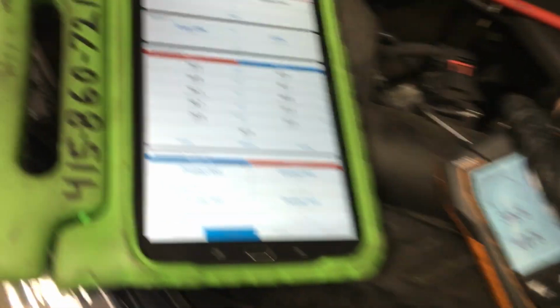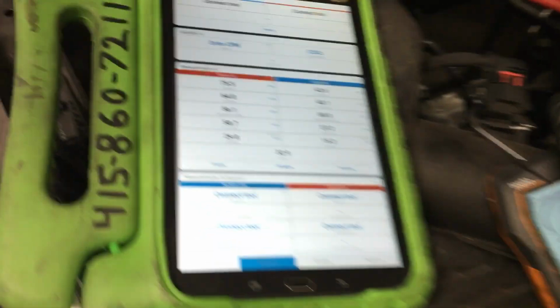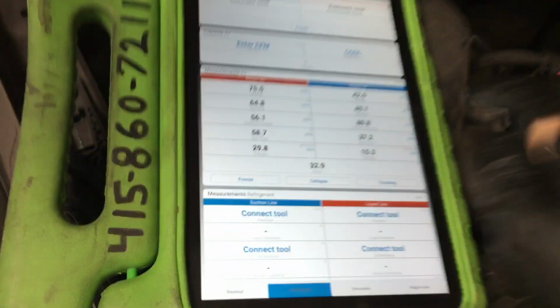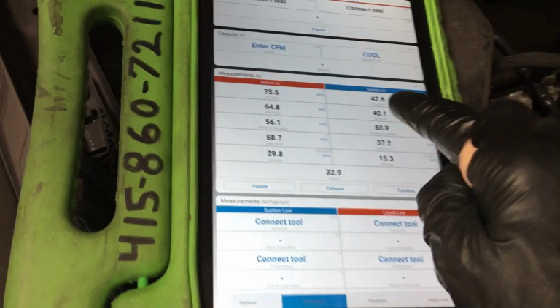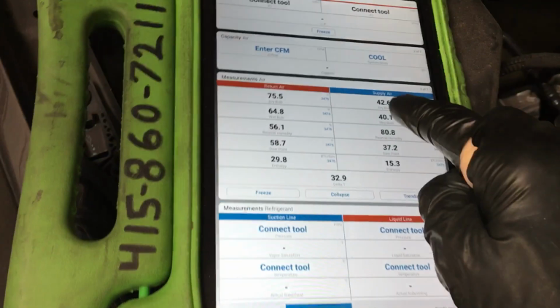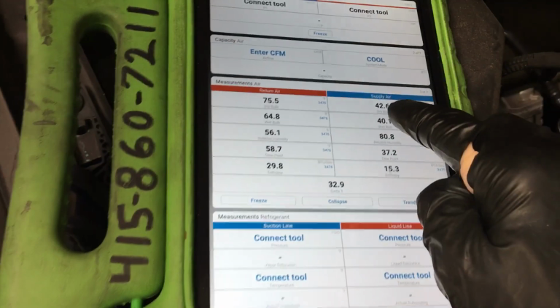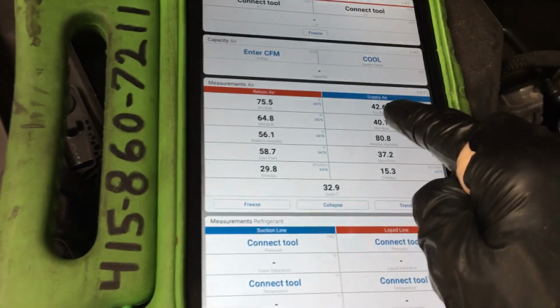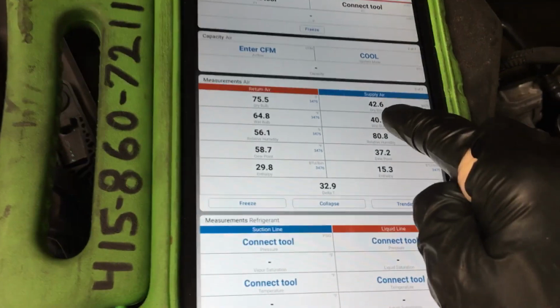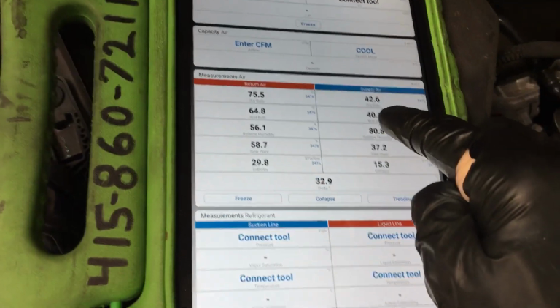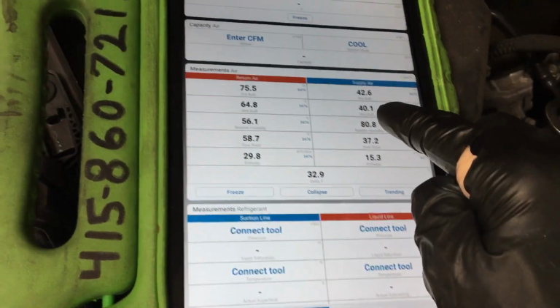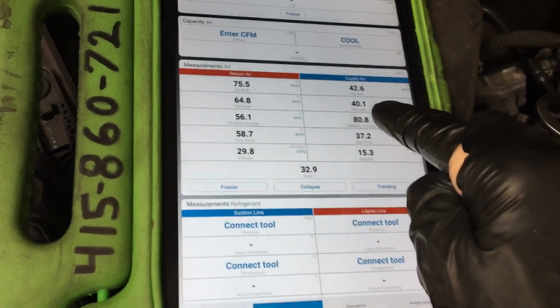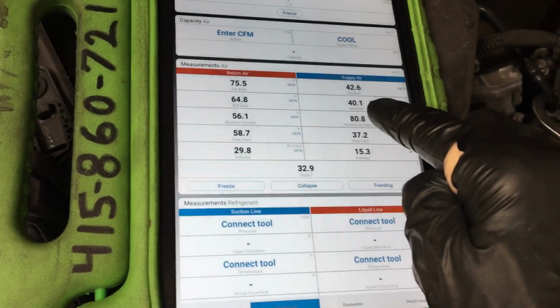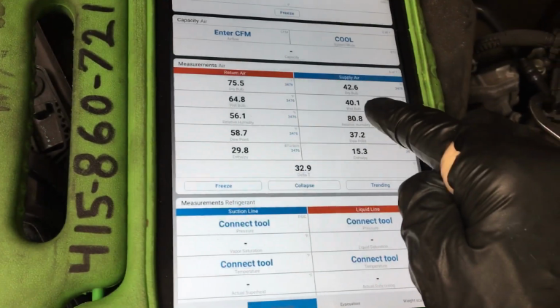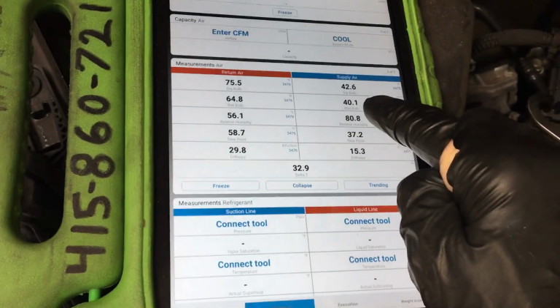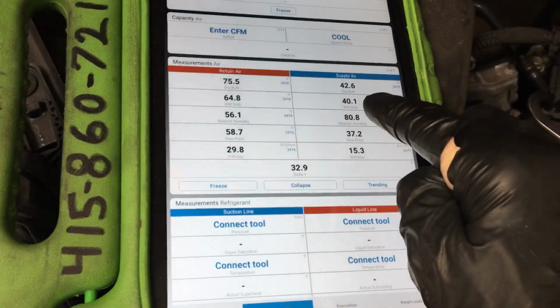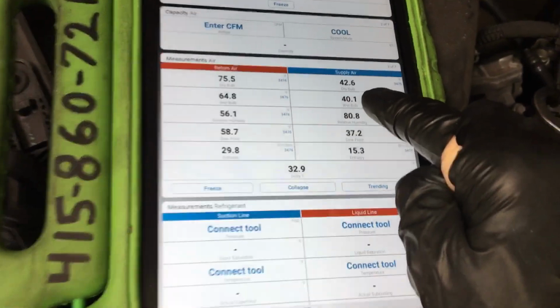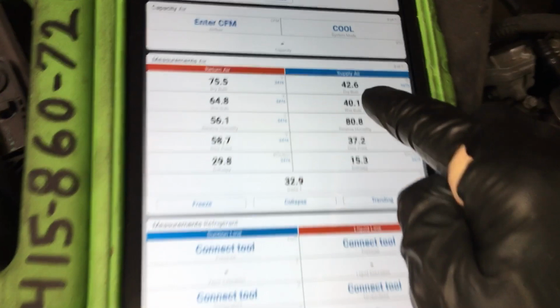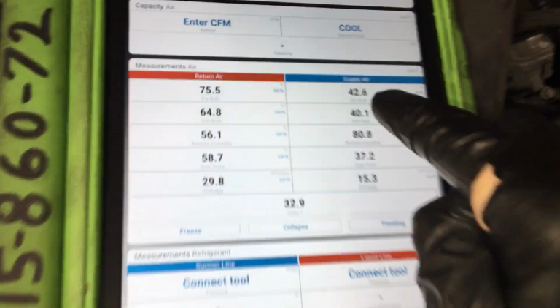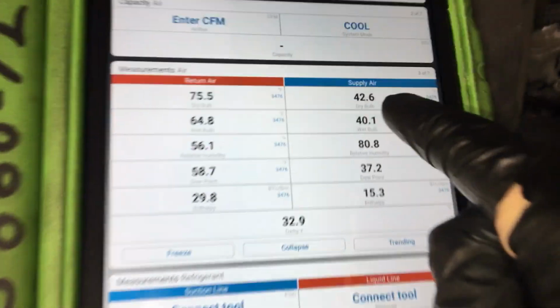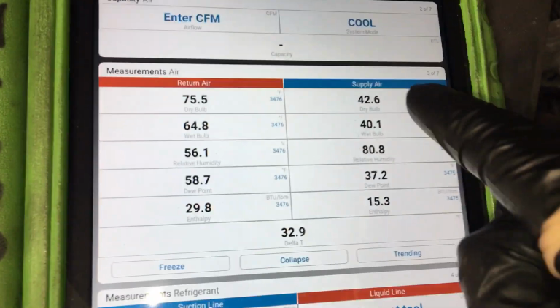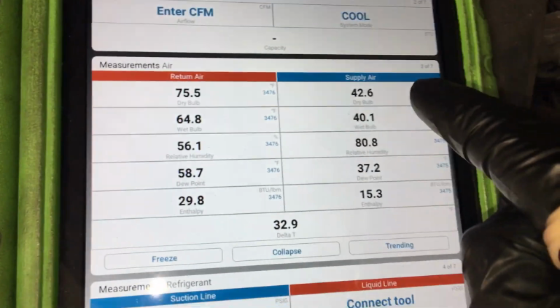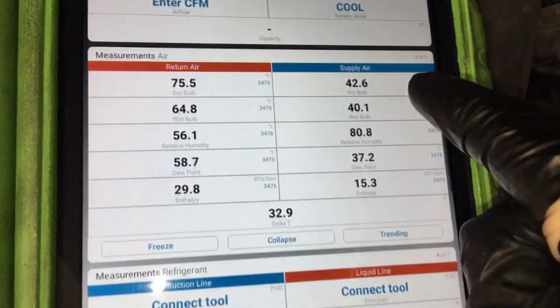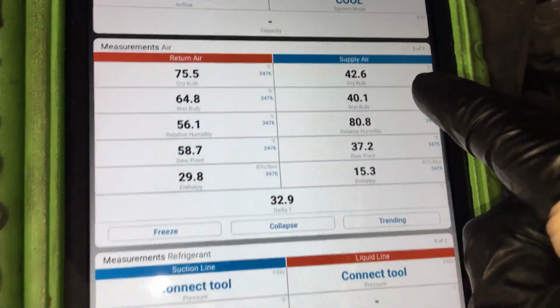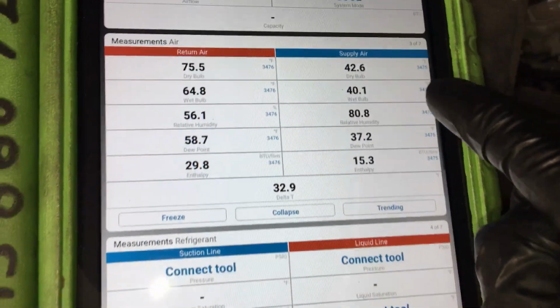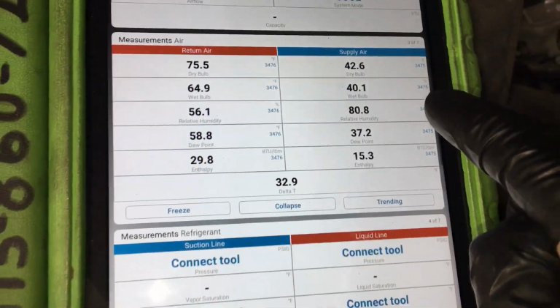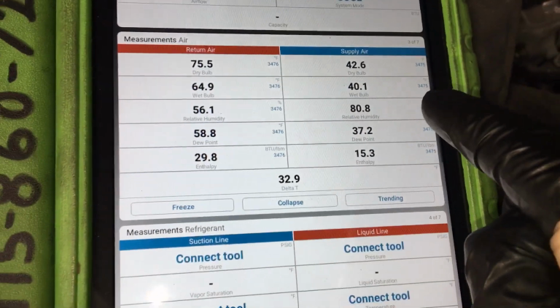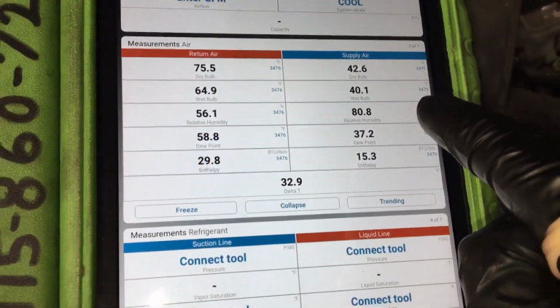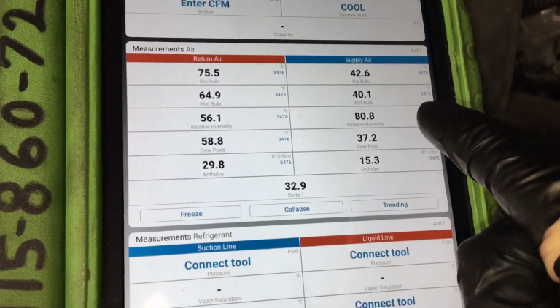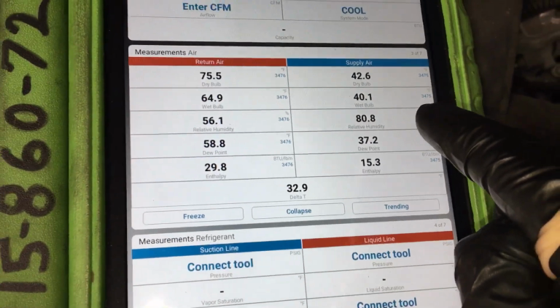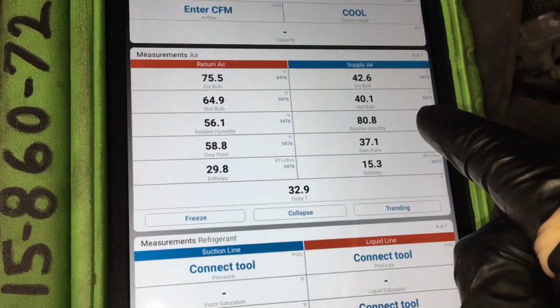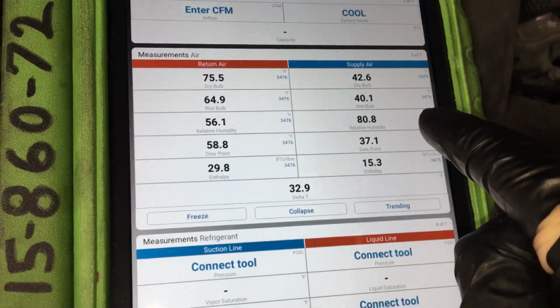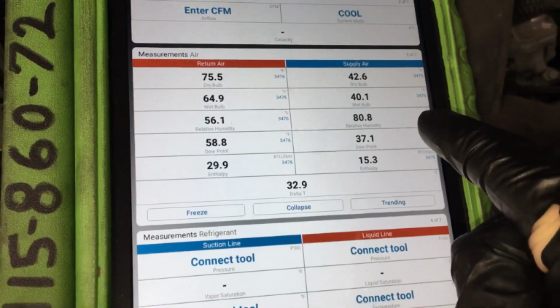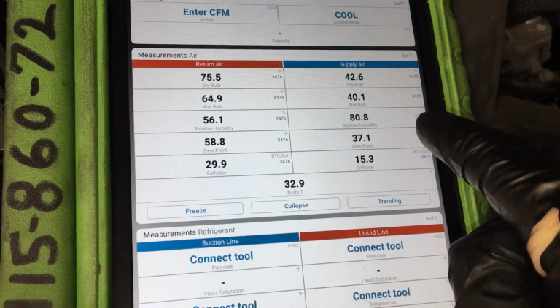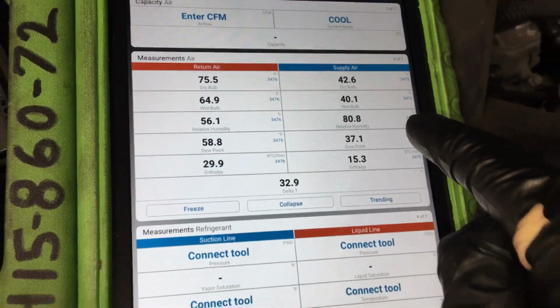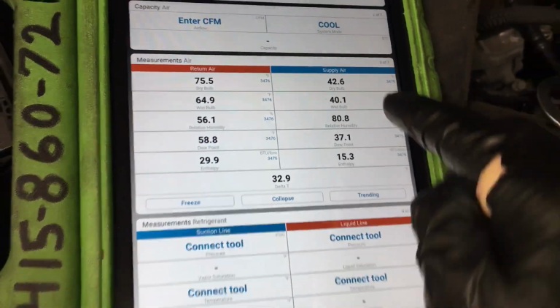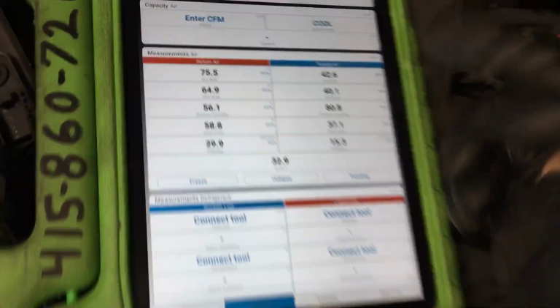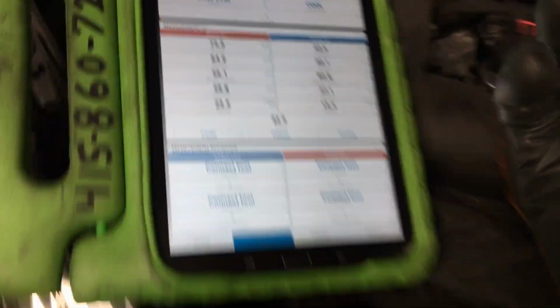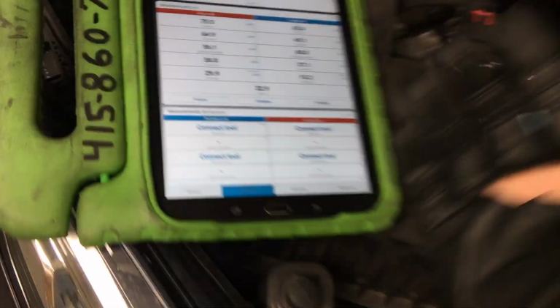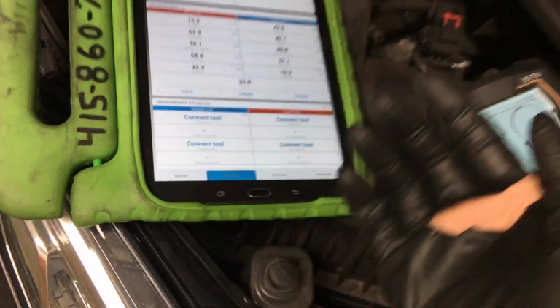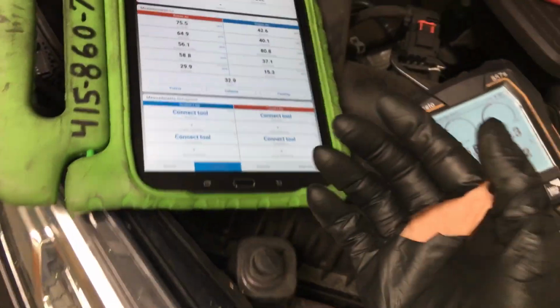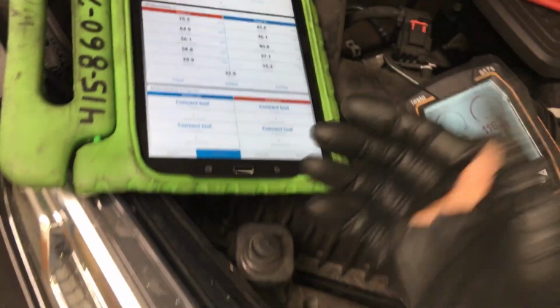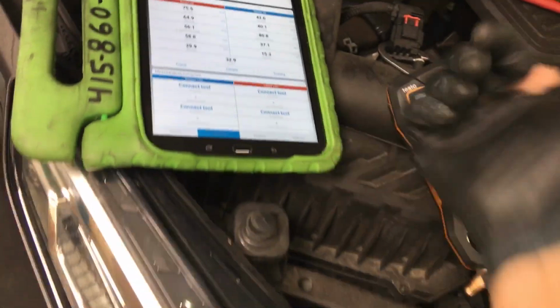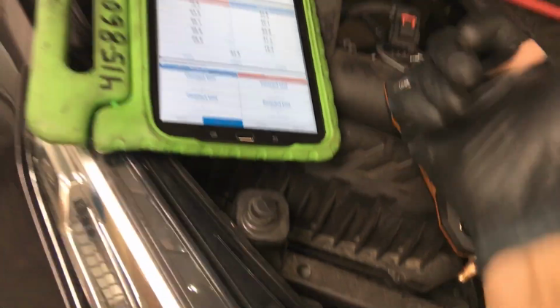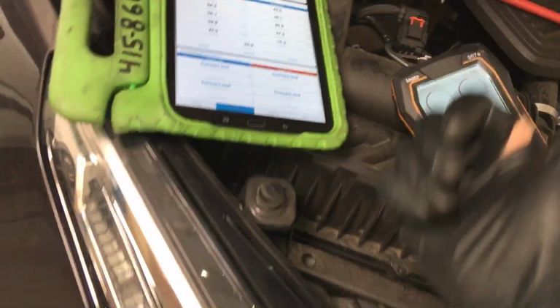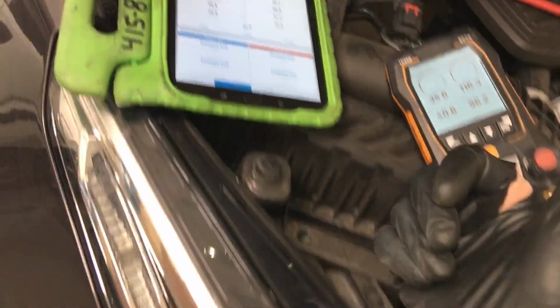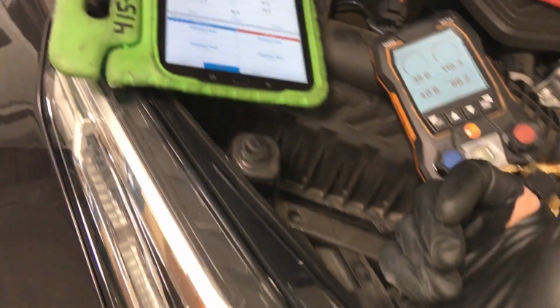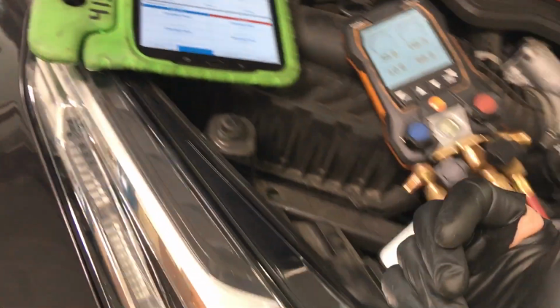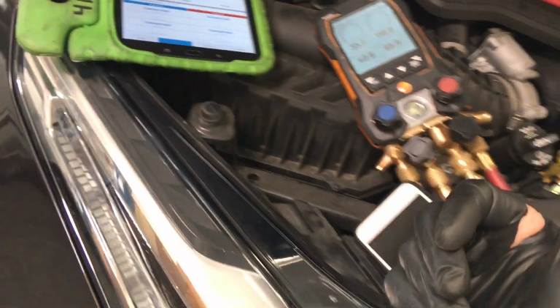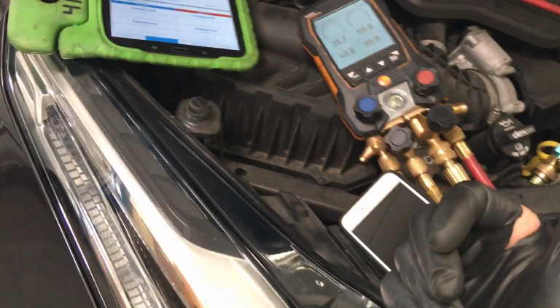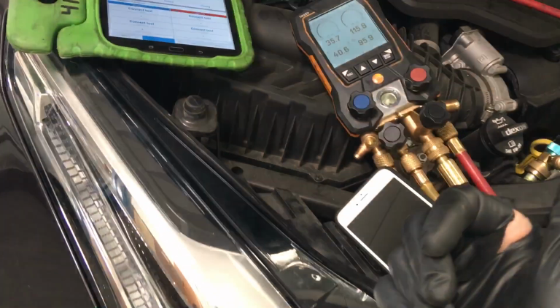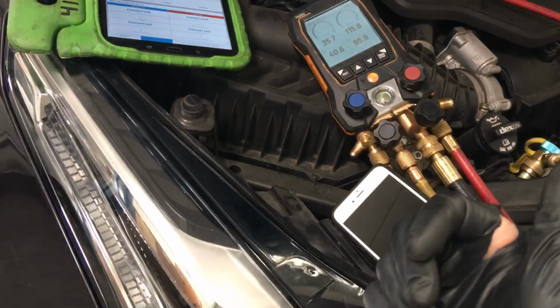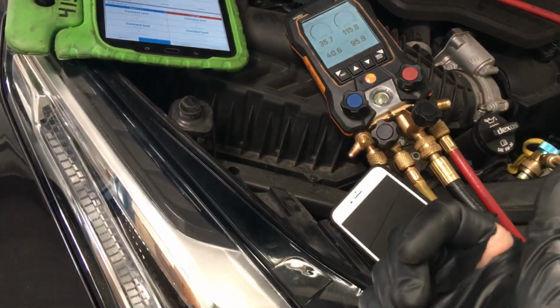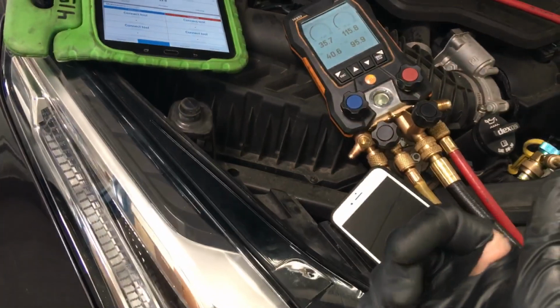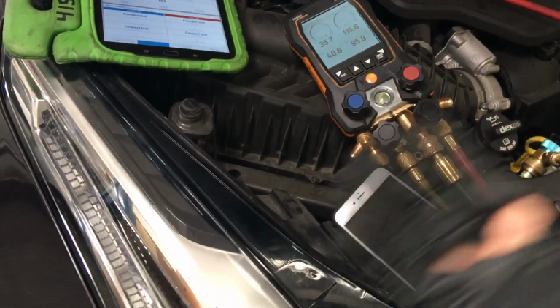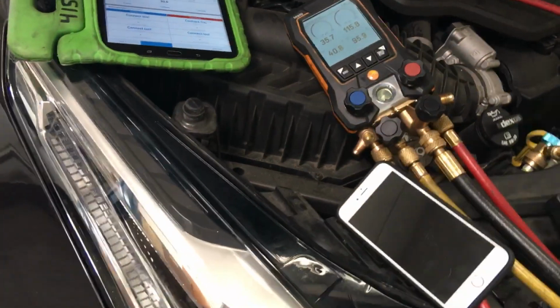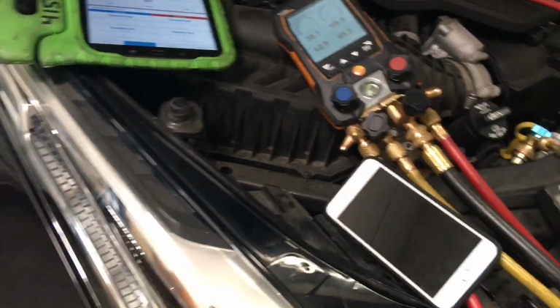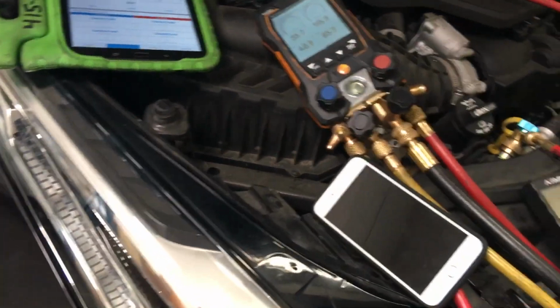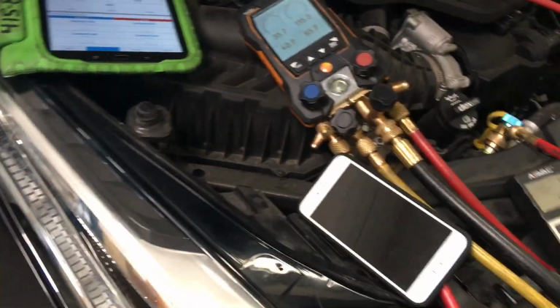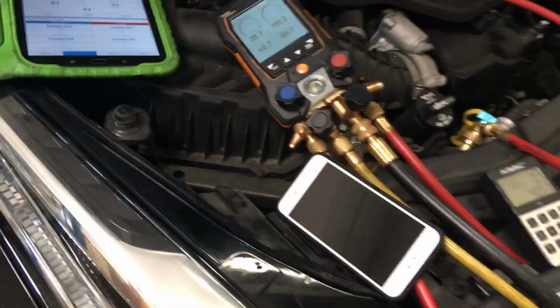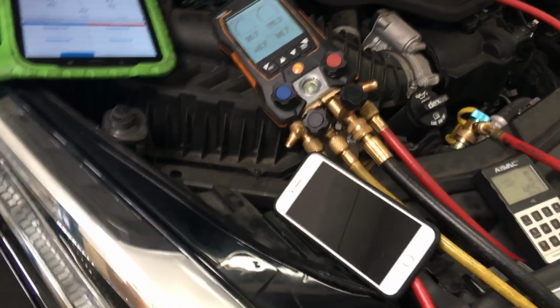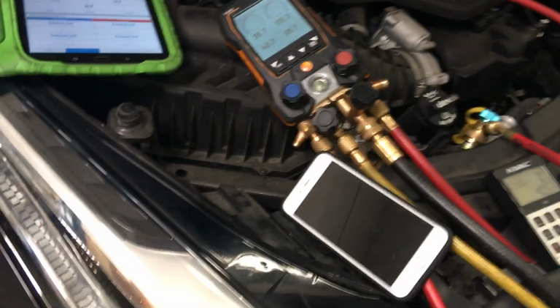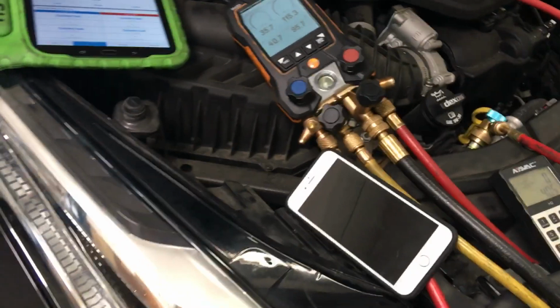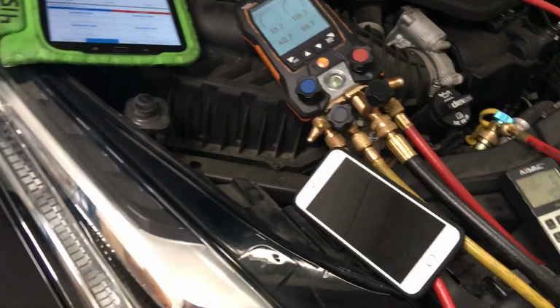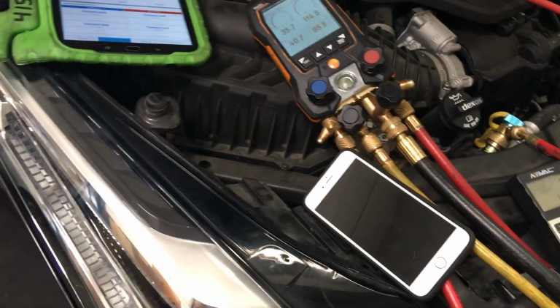And look, we've got 42 degrees coming out of the dash right now. So that would be good. So we must be full.